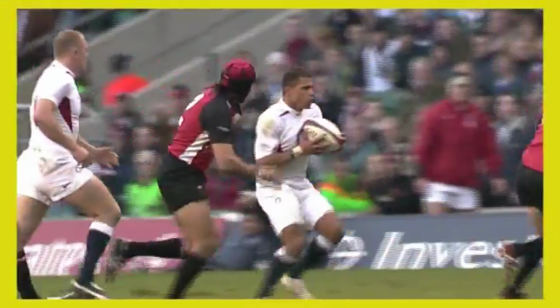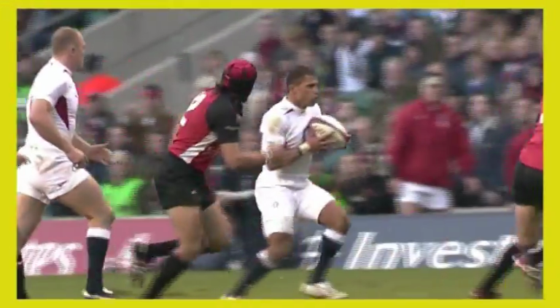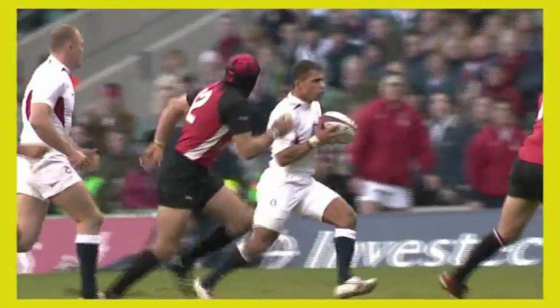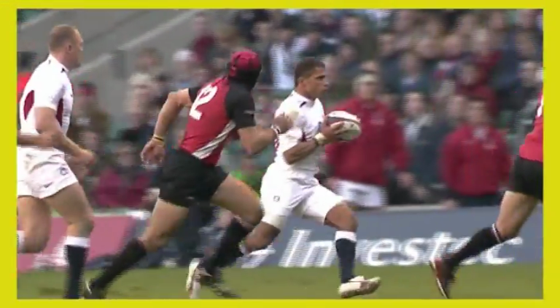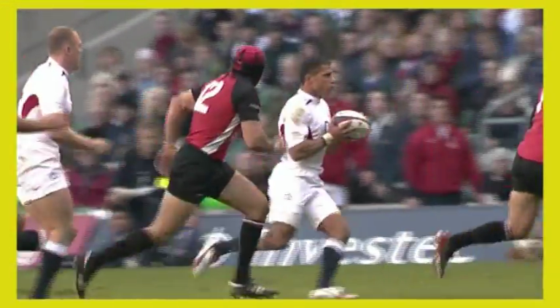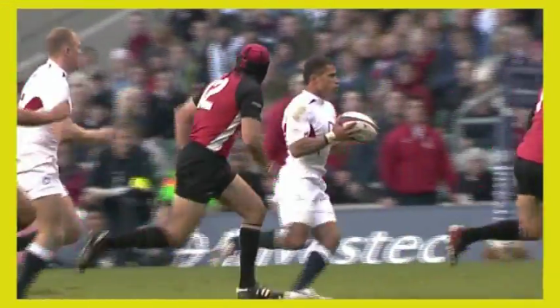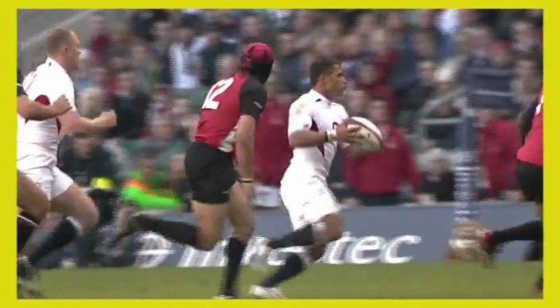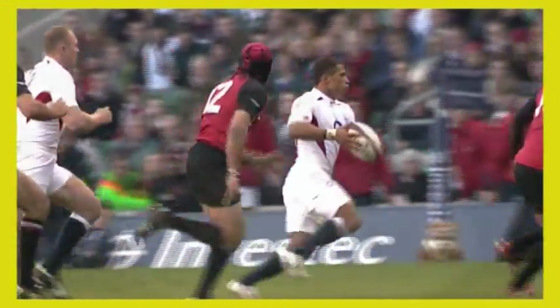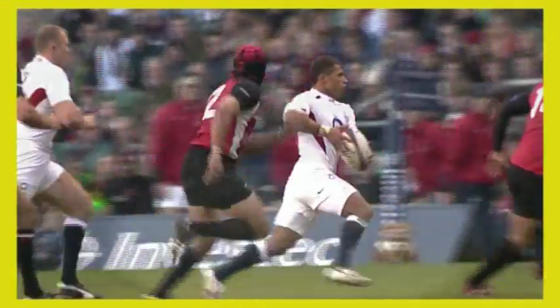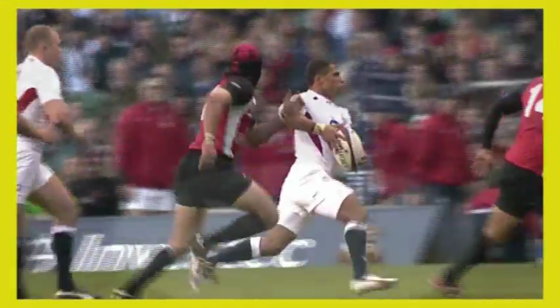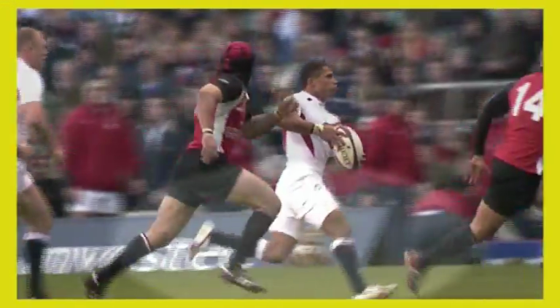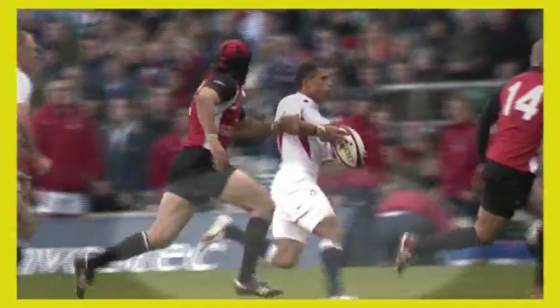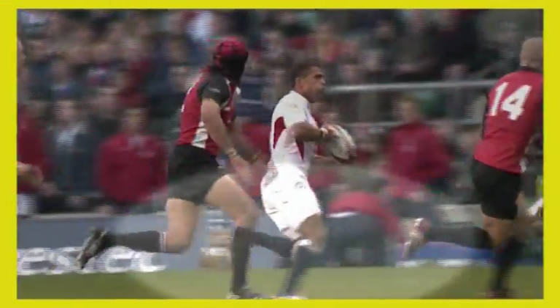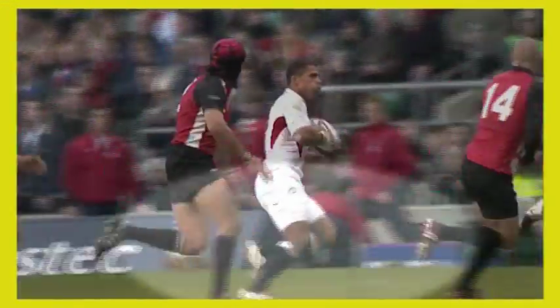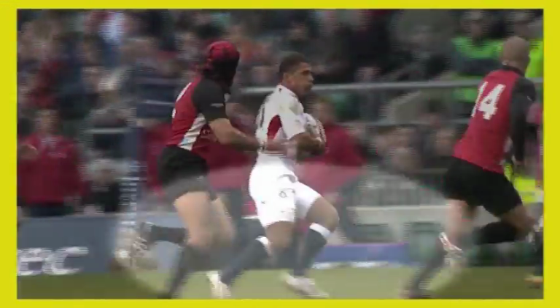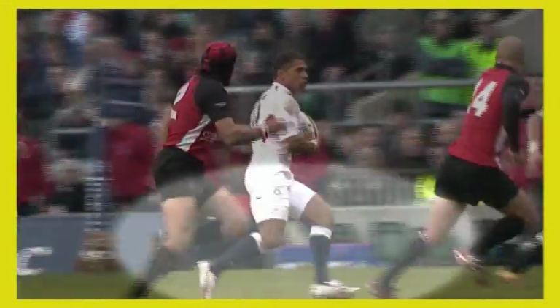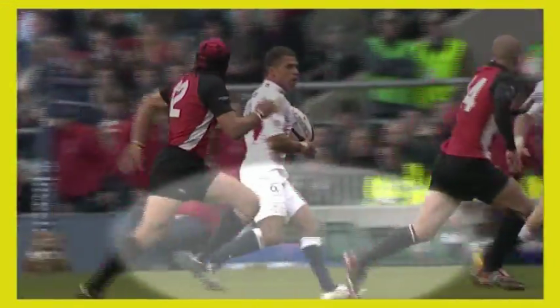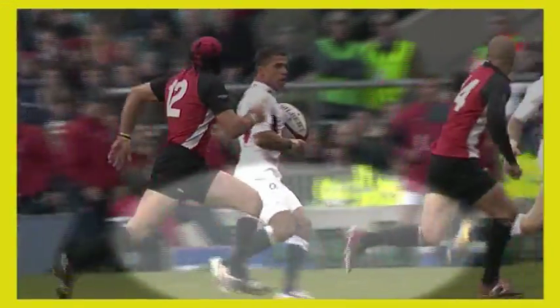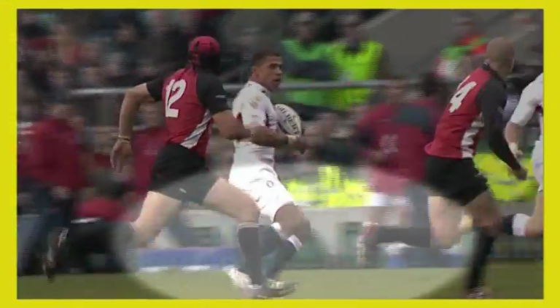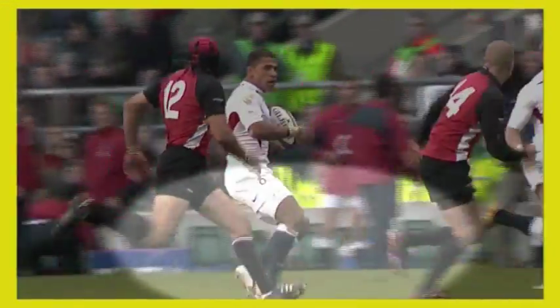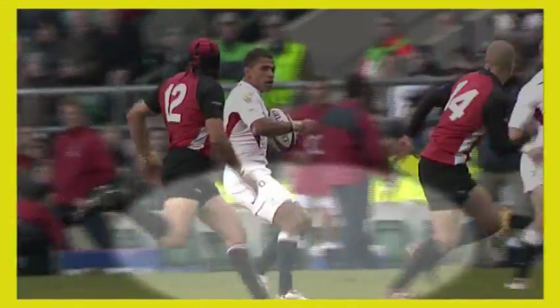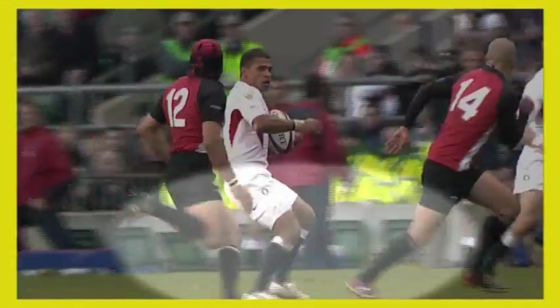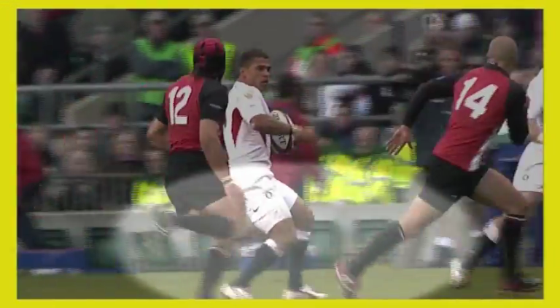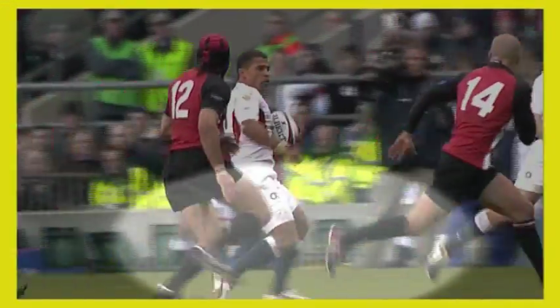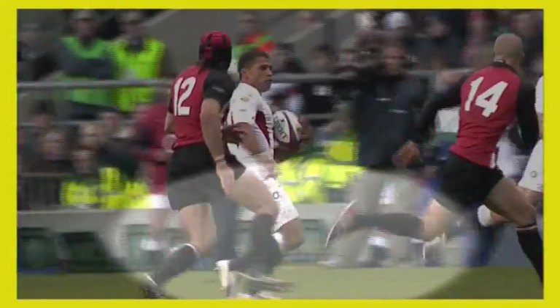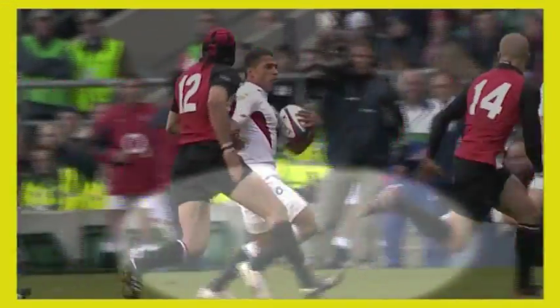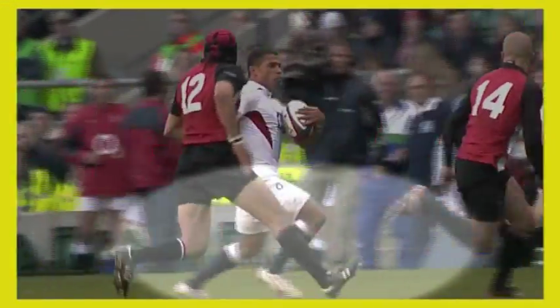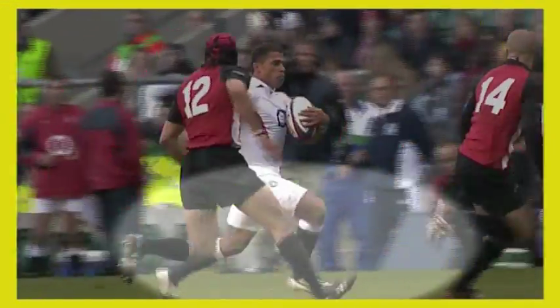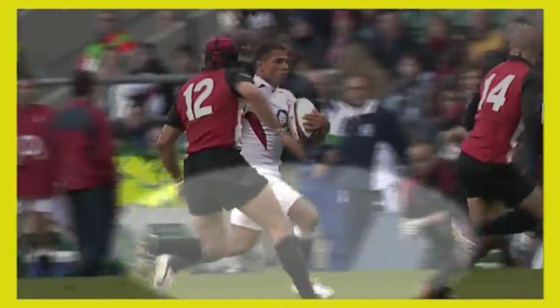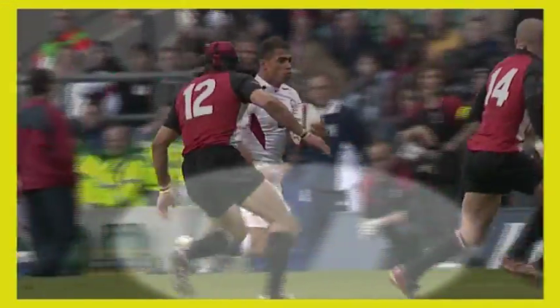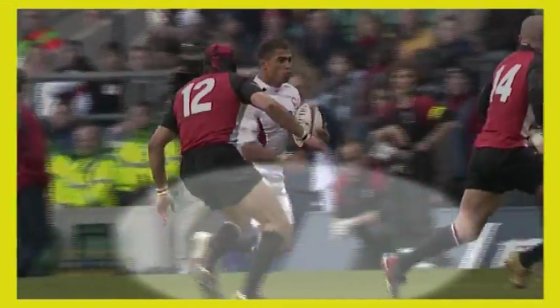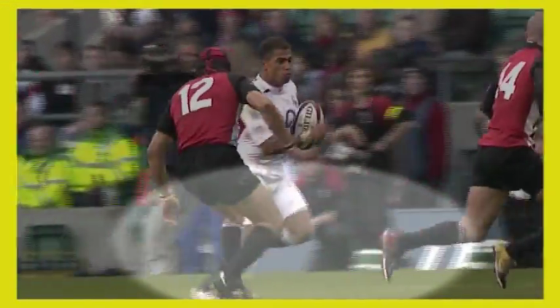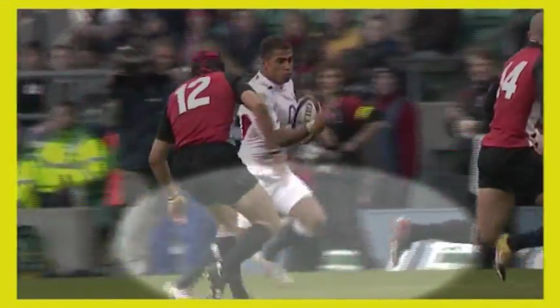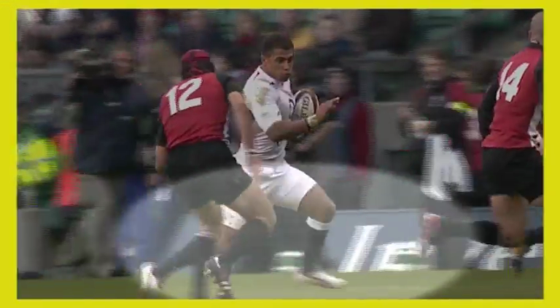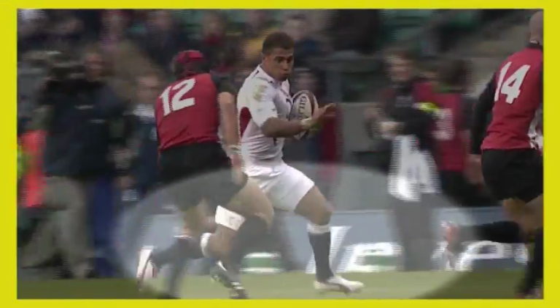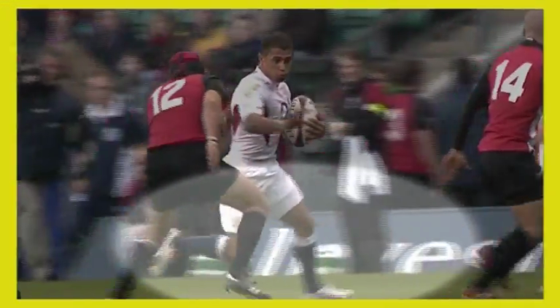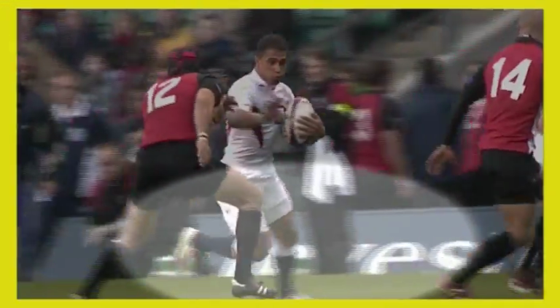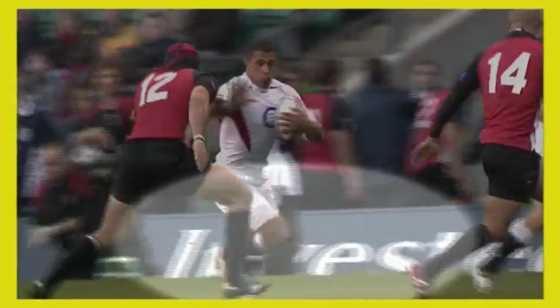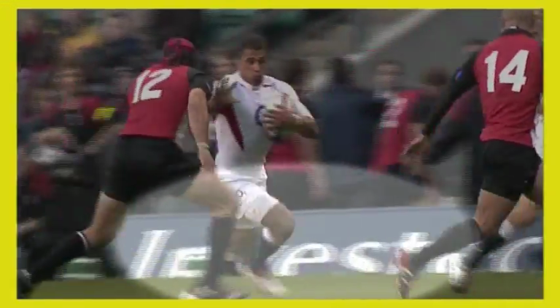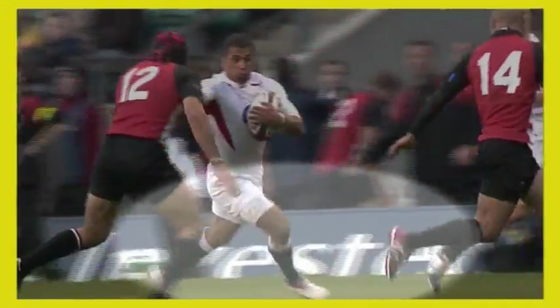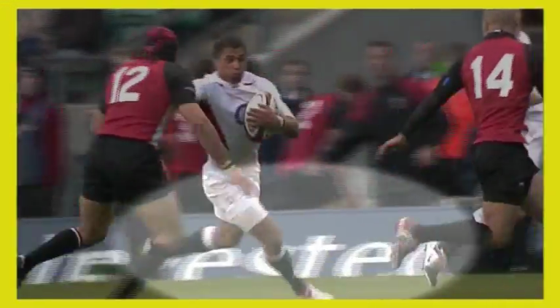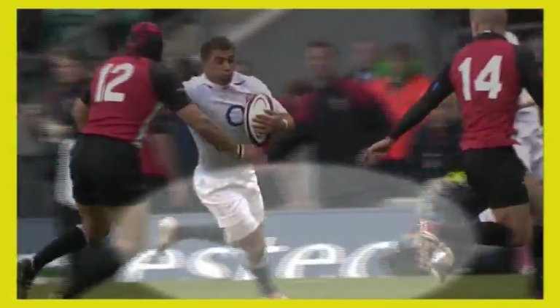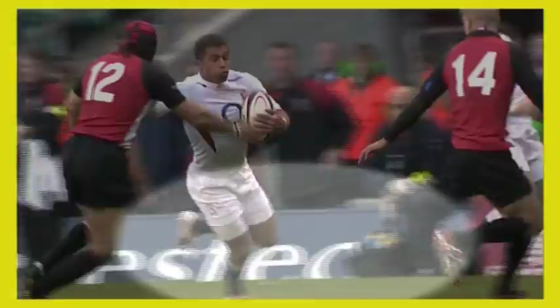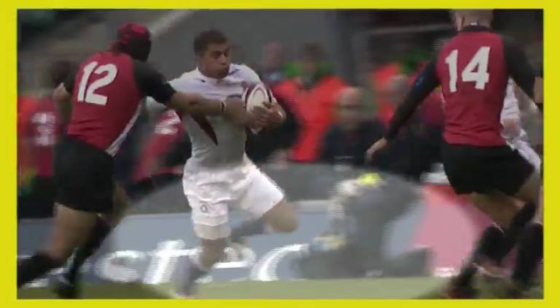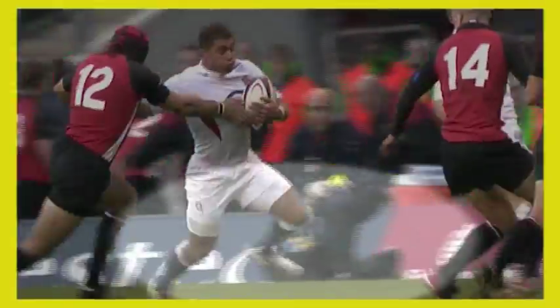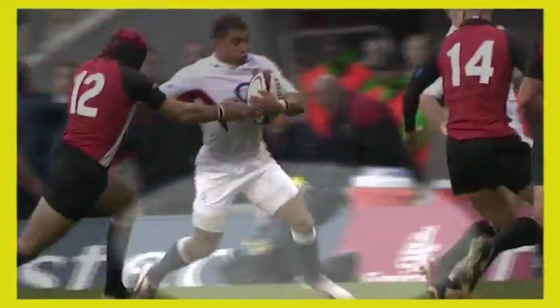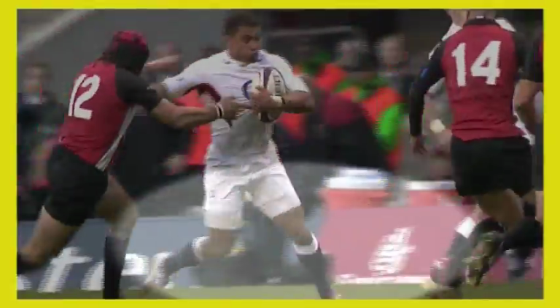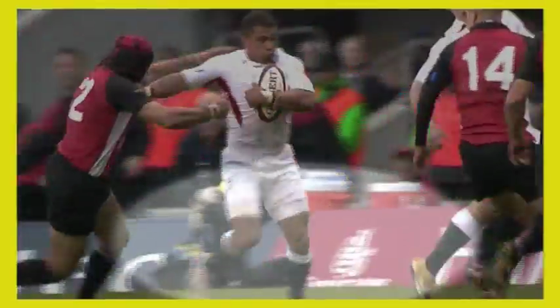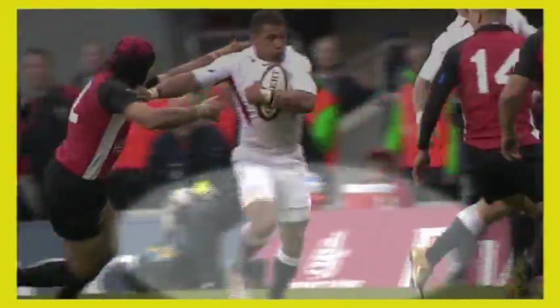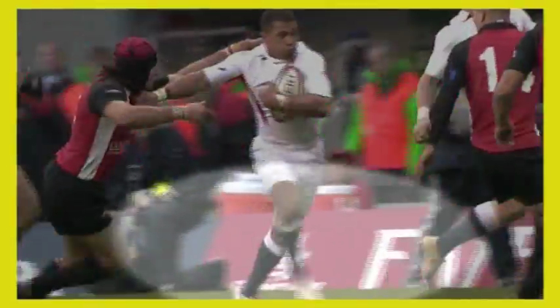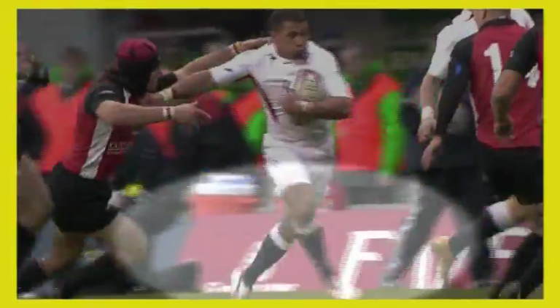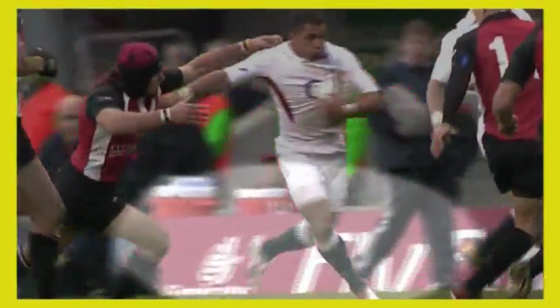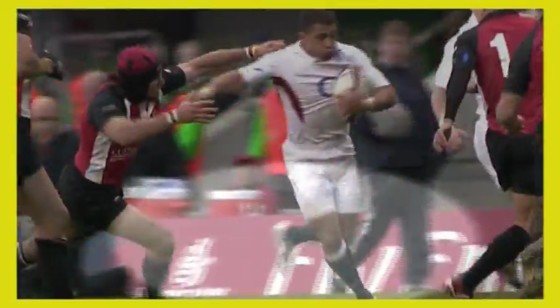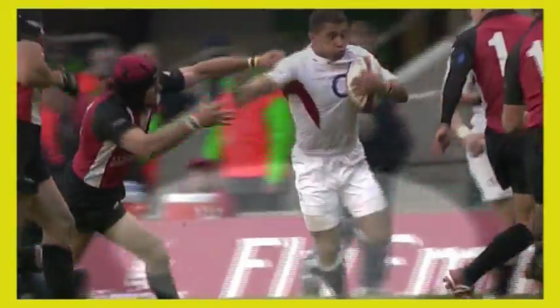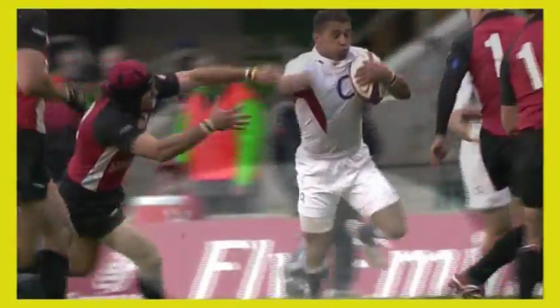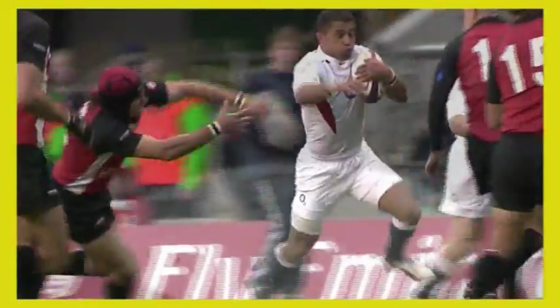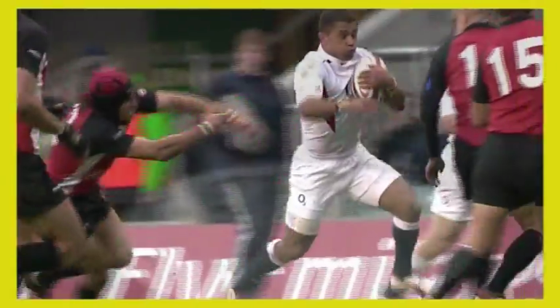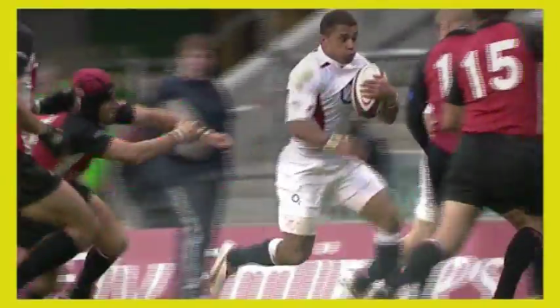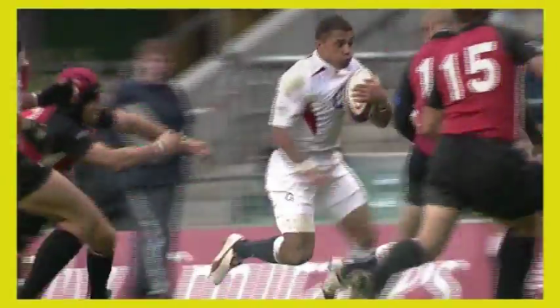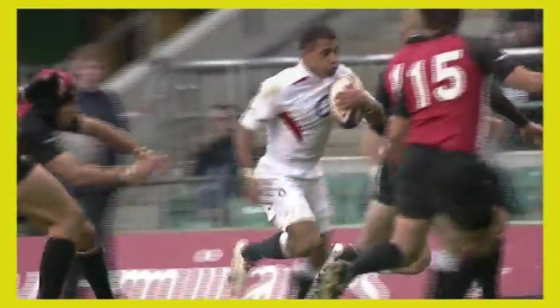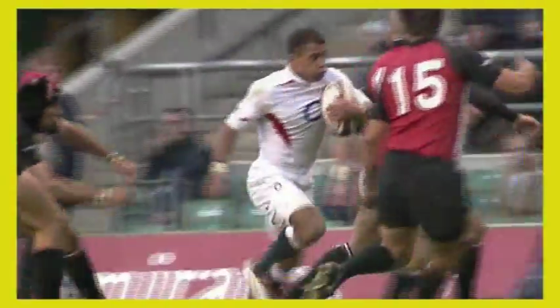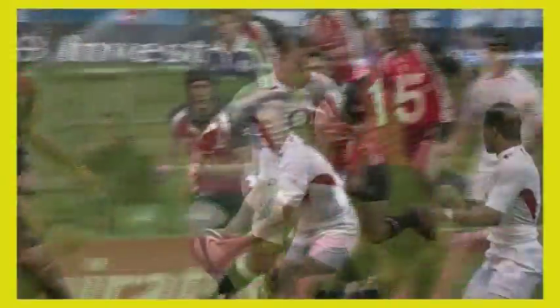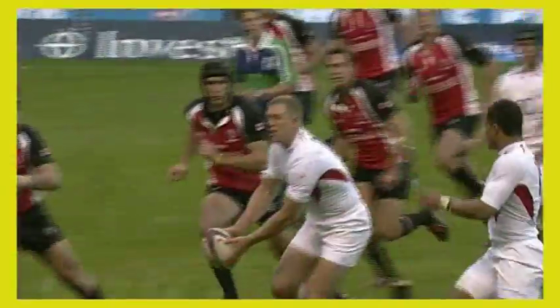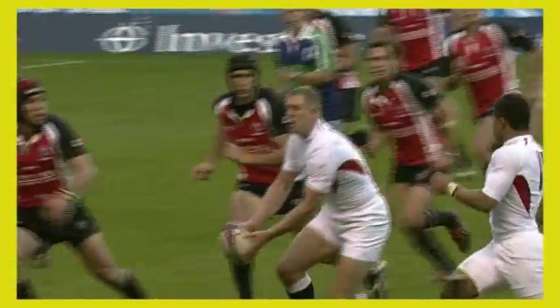In this example from an international at Twickenham, Jason Robinson clearly demonstrates the key factors.